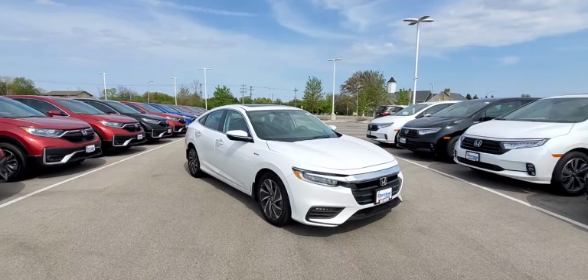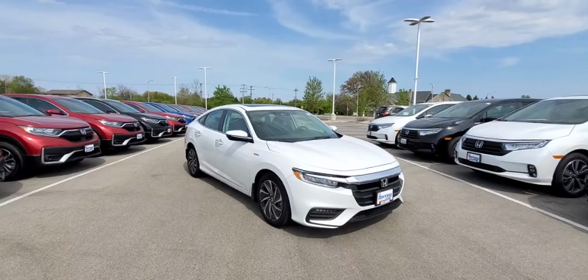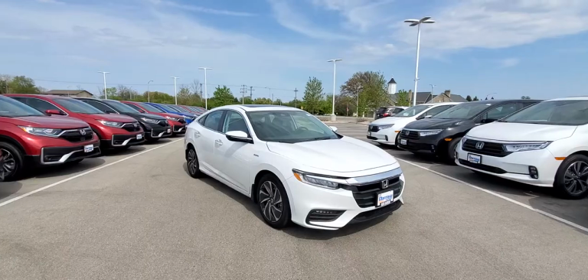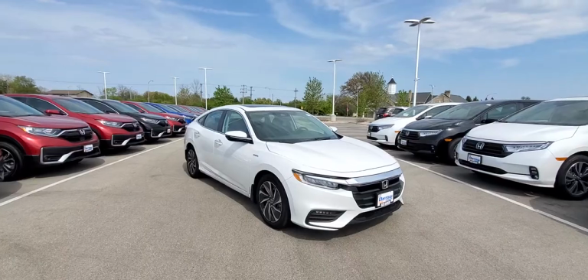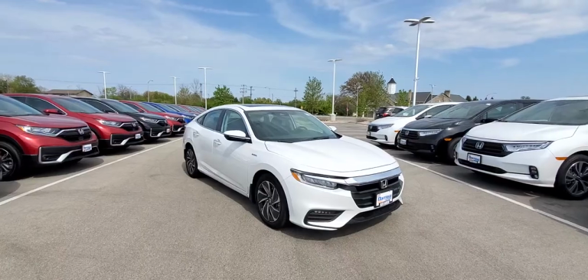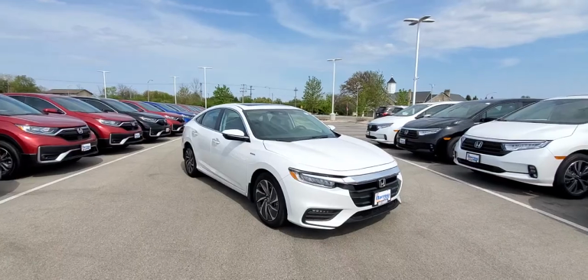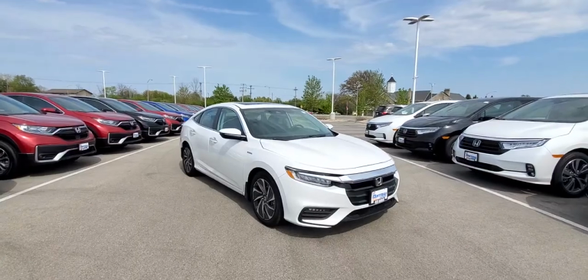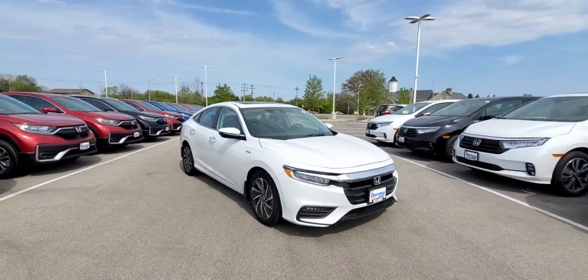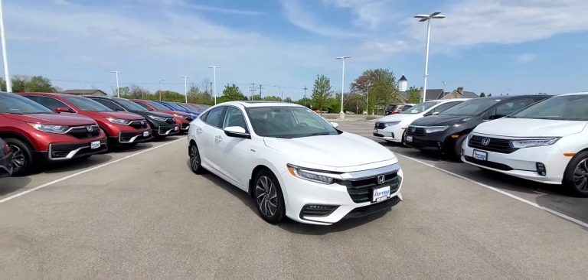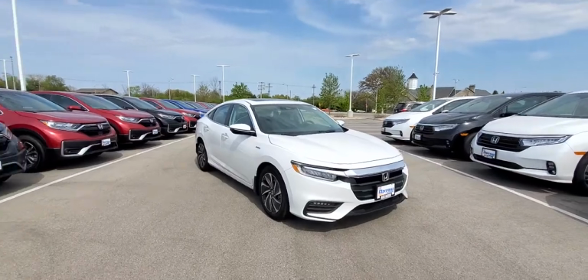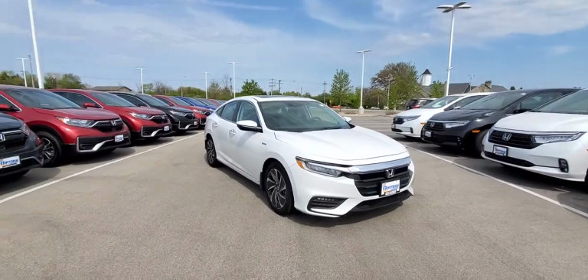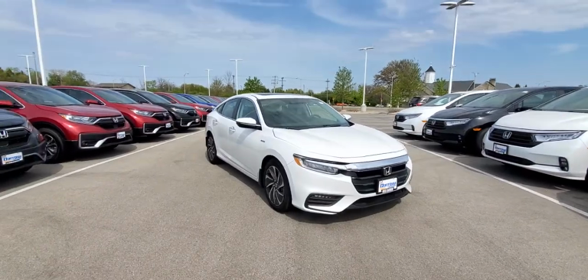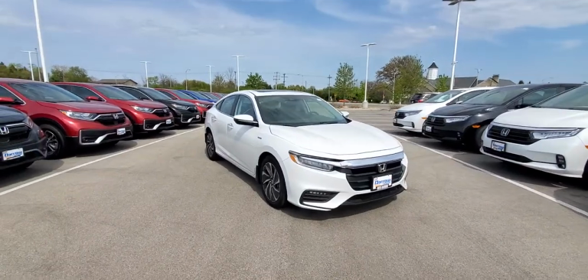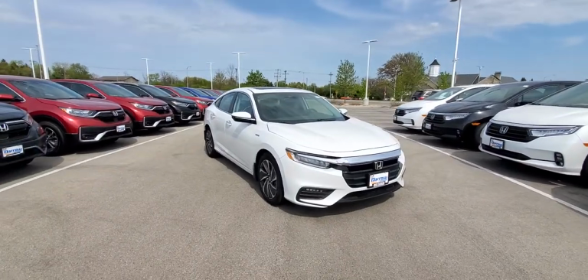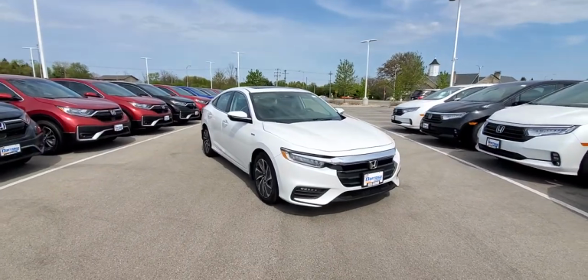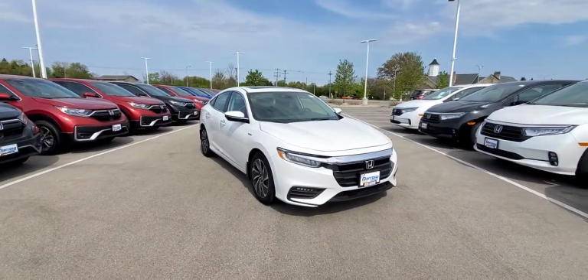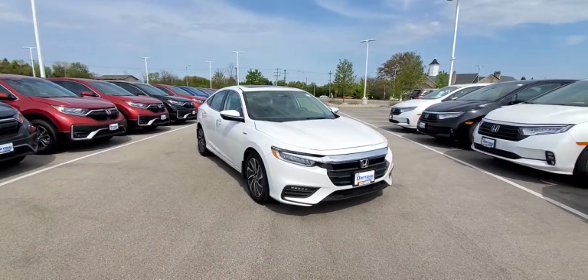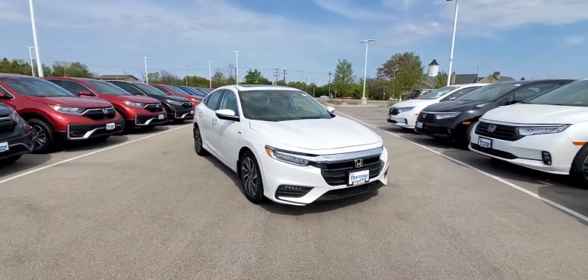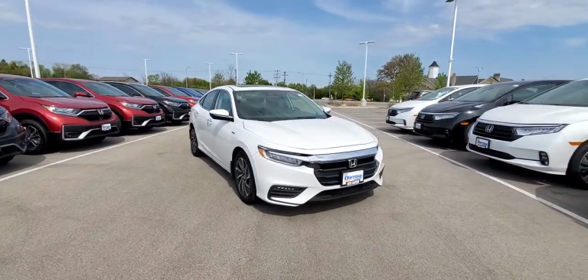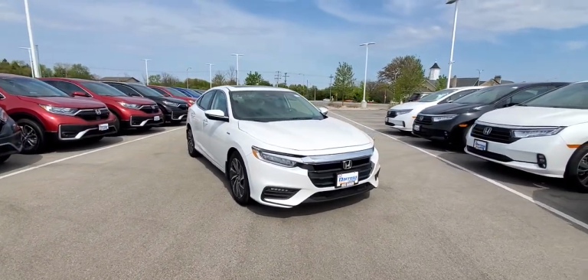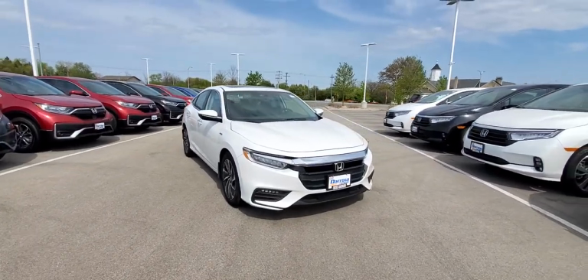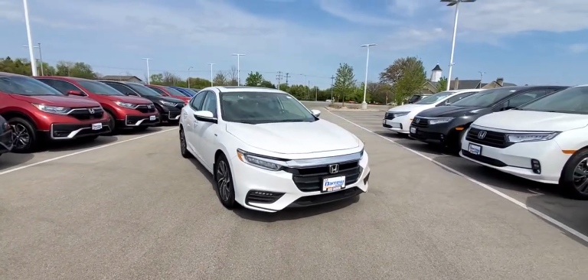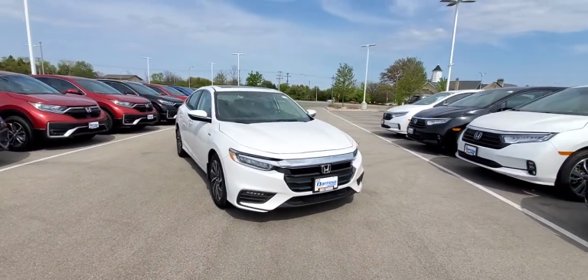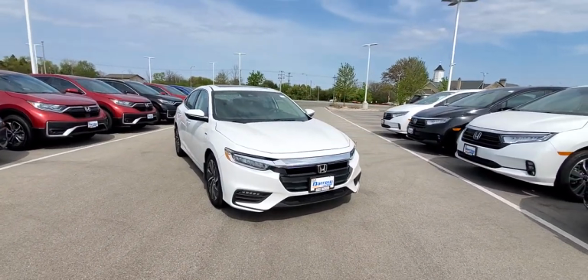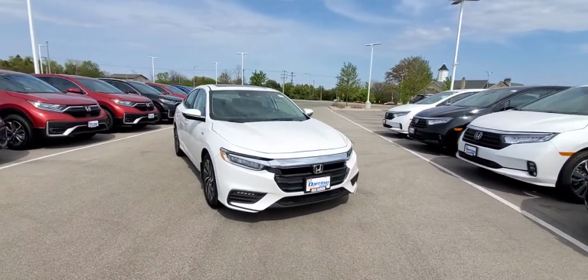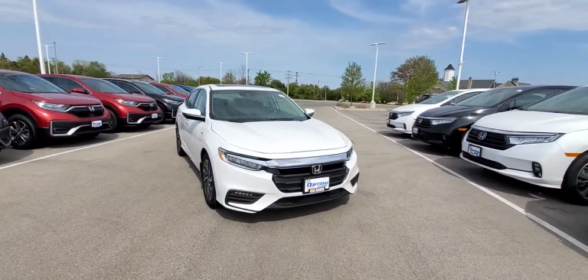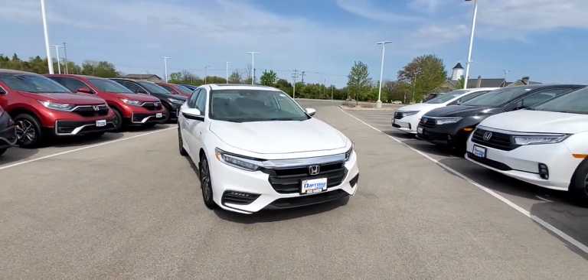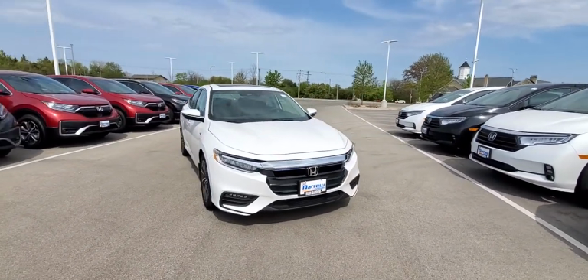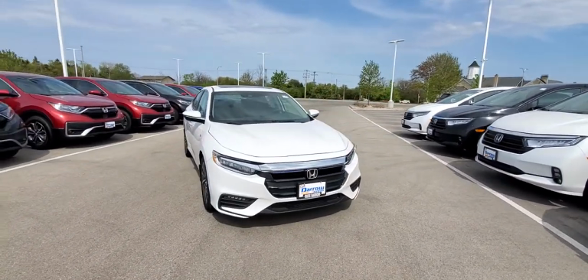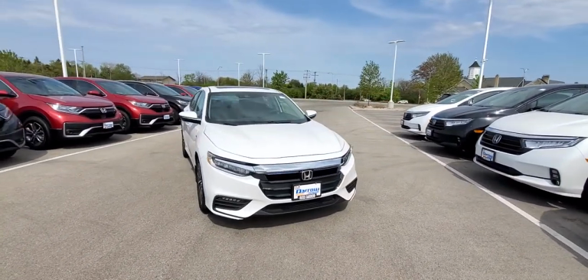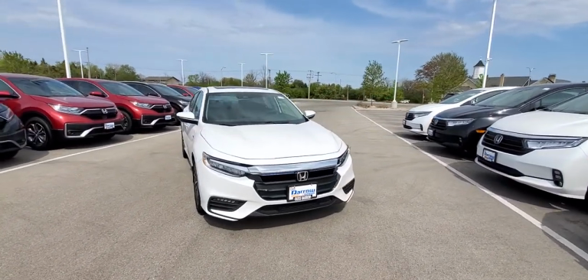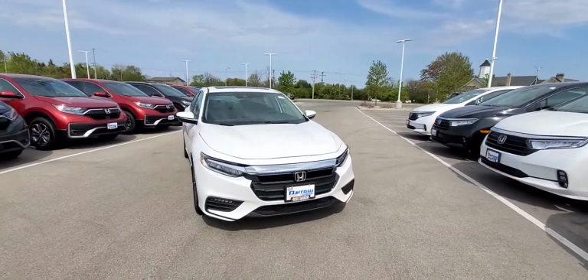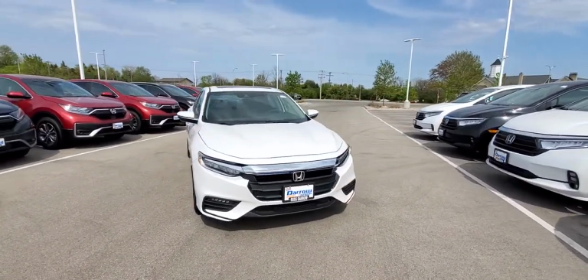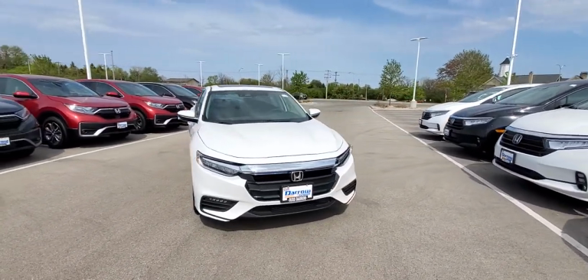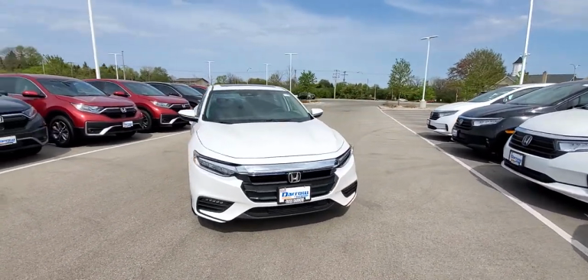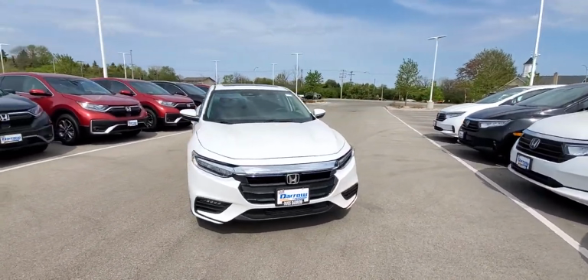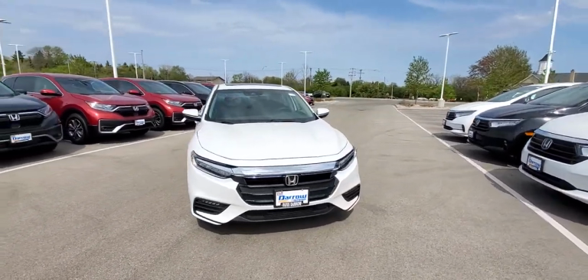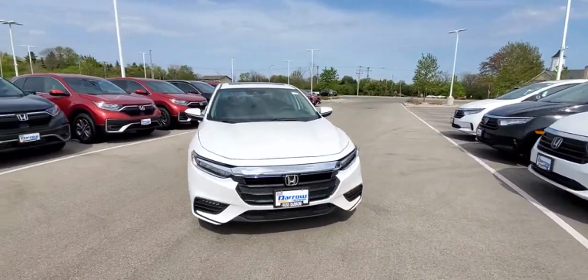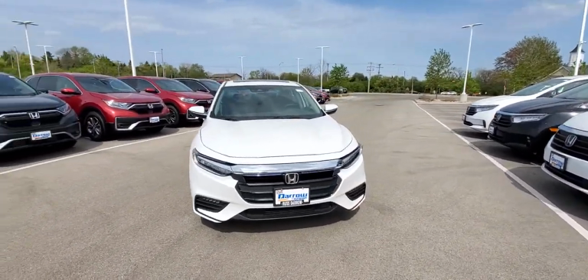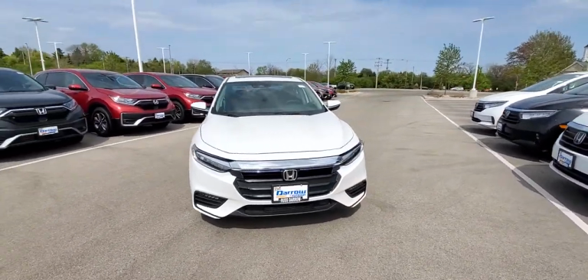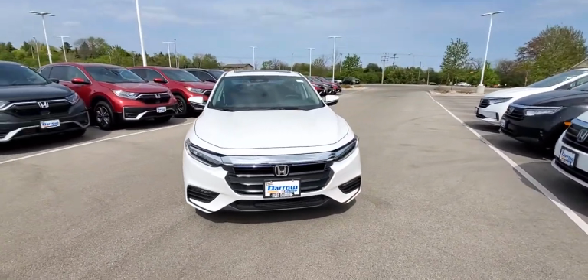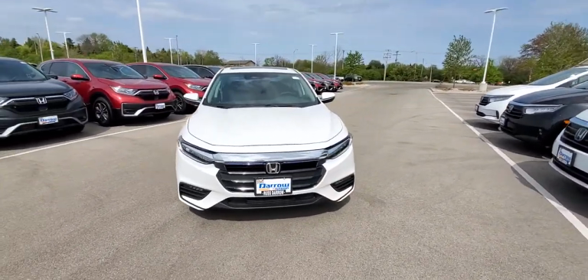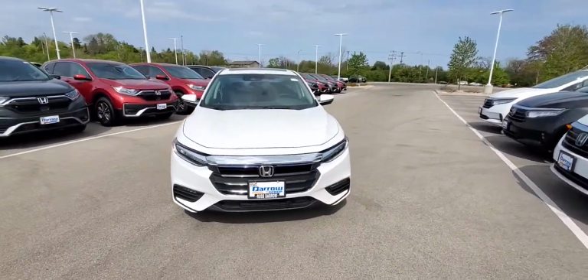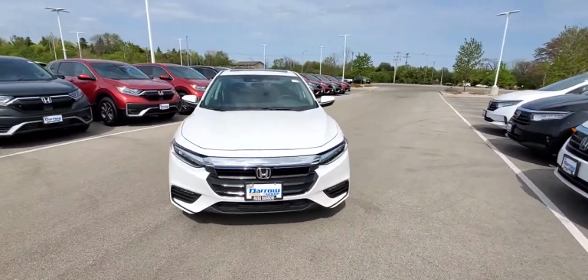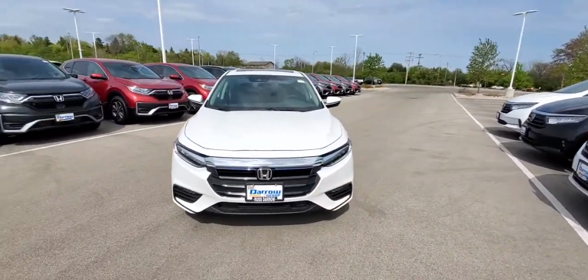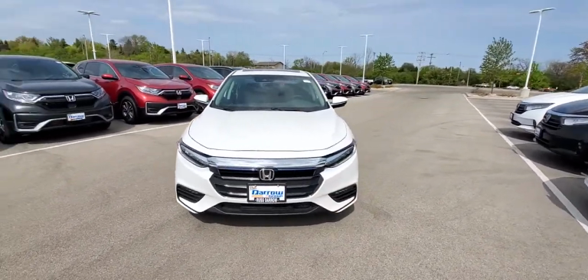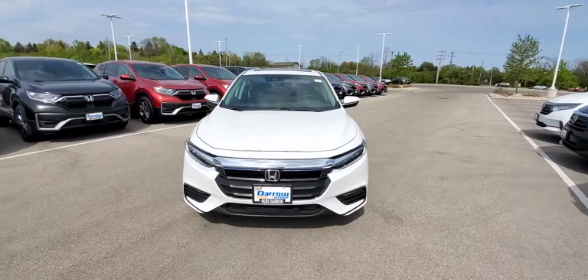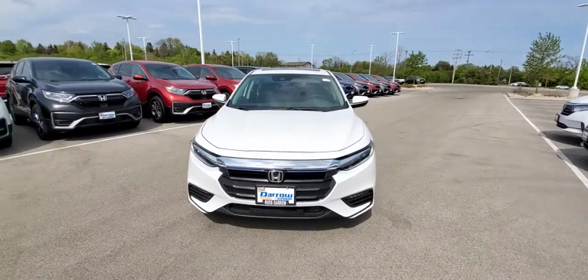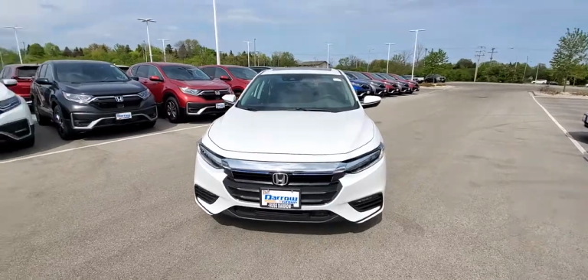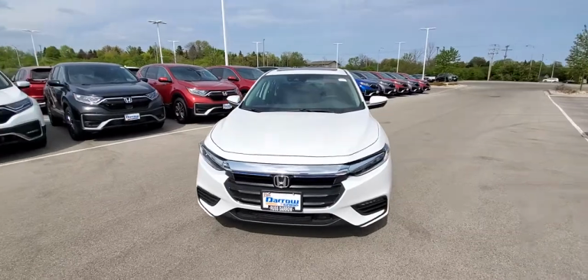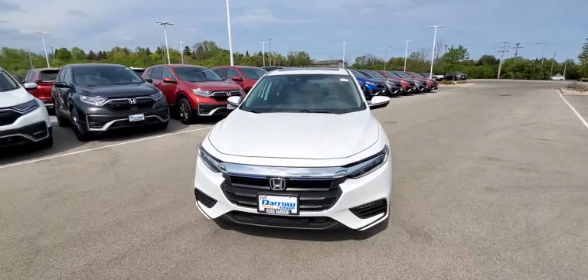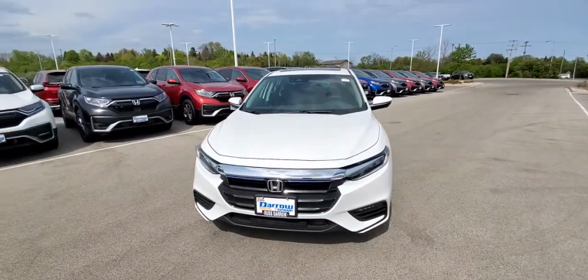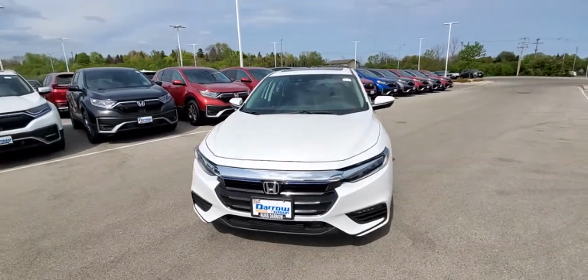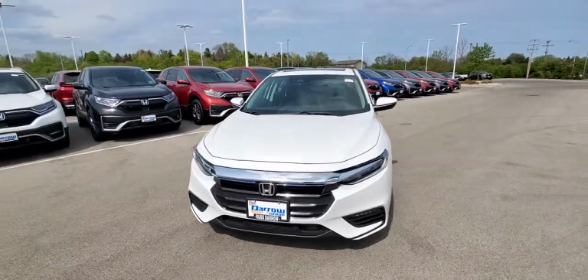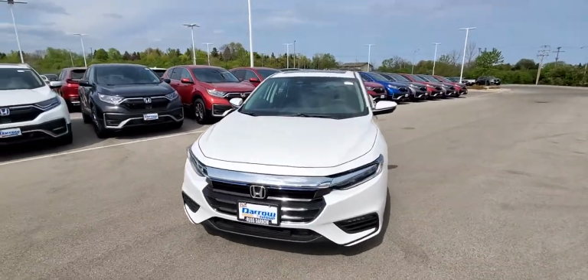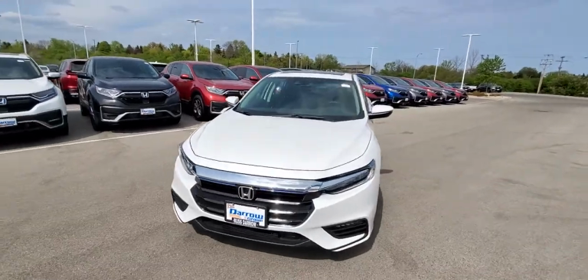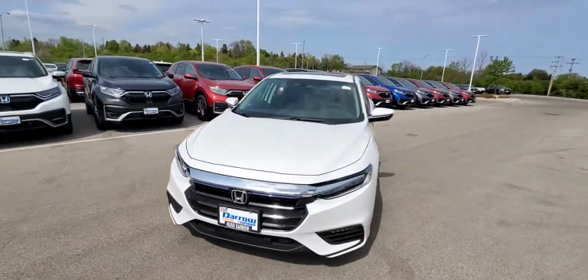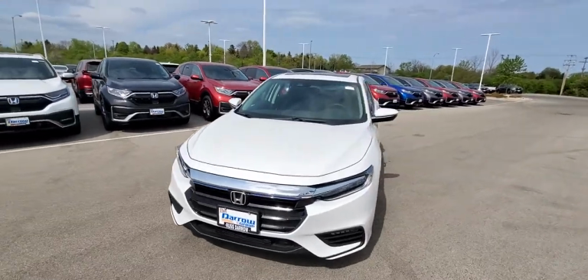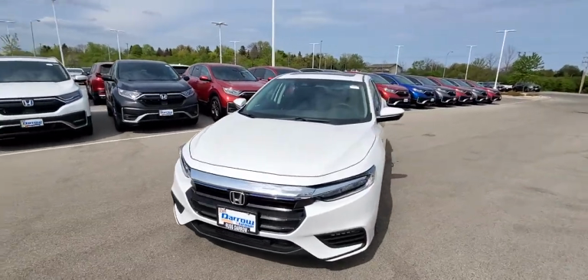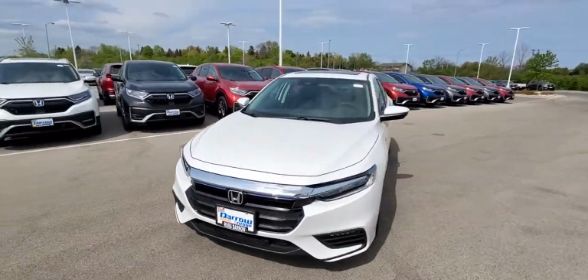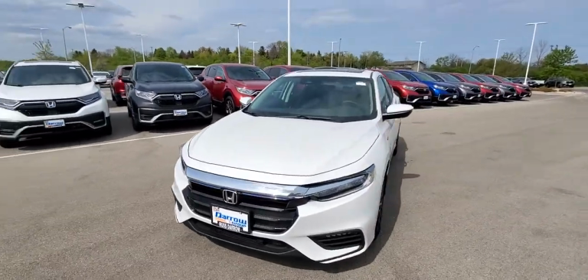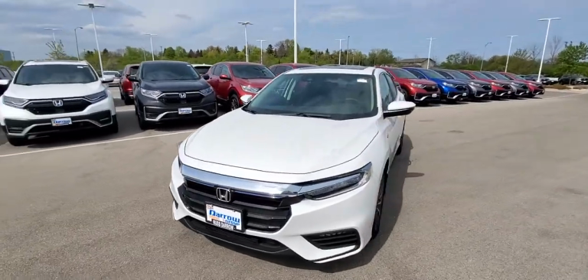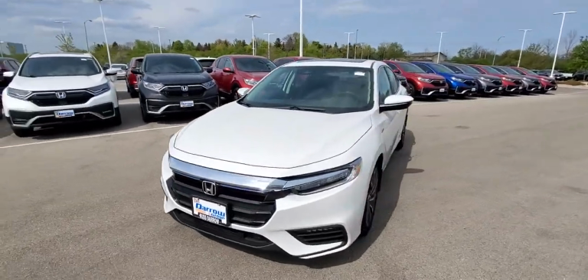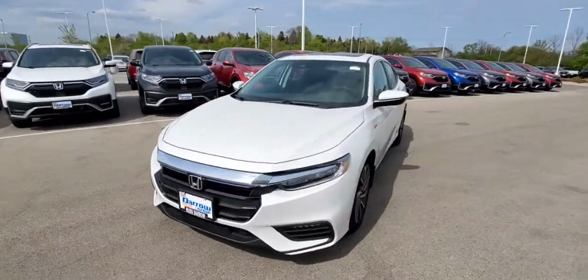Hi, this is Joseph at Ross Dura and I wanted to show you one of the nice features about the 2021 Insight and for the most part the rest of the Honda lineup.